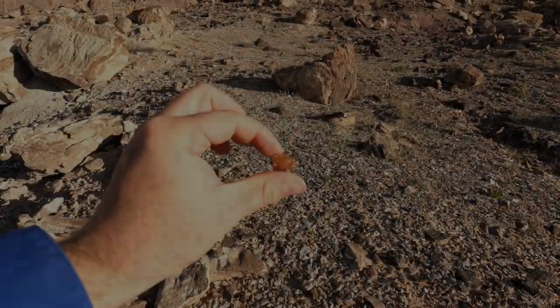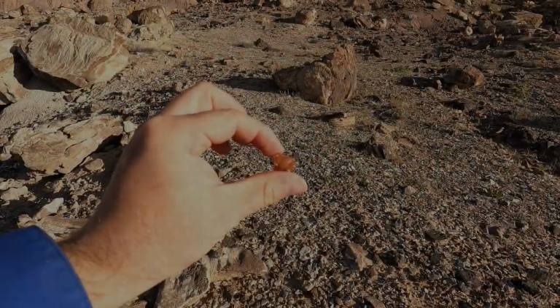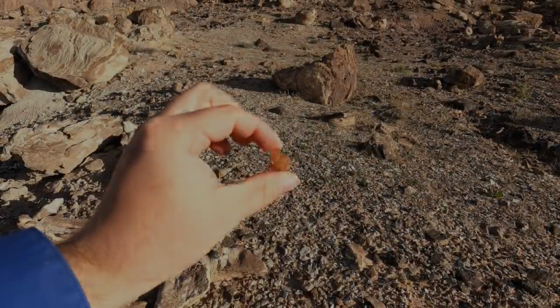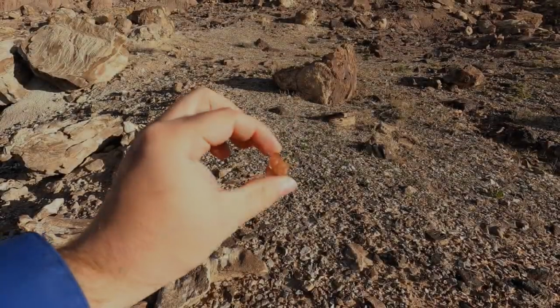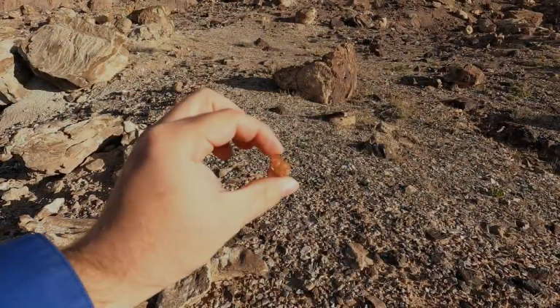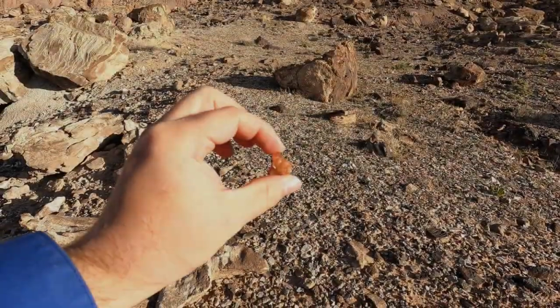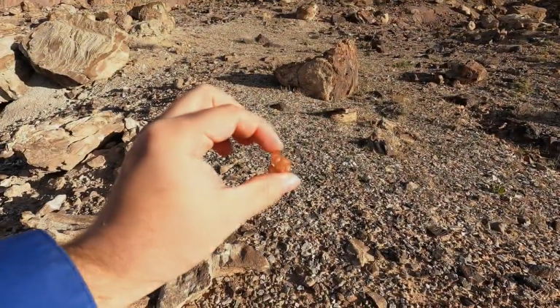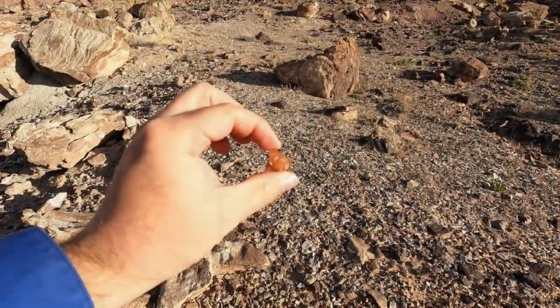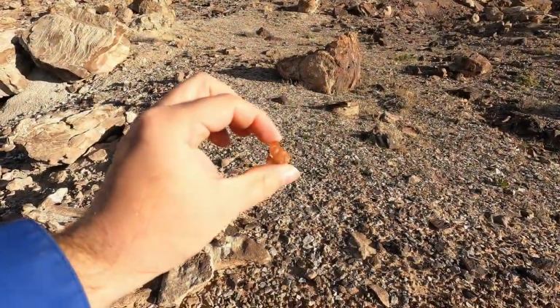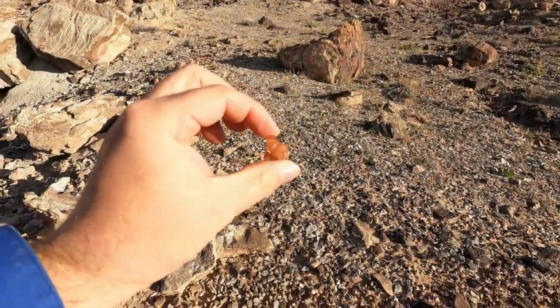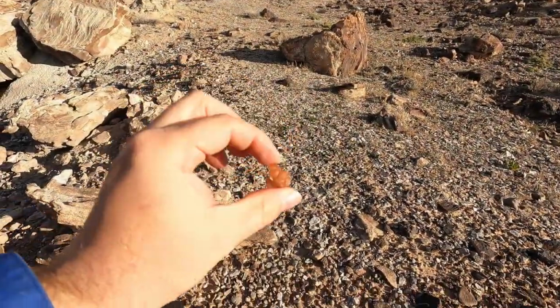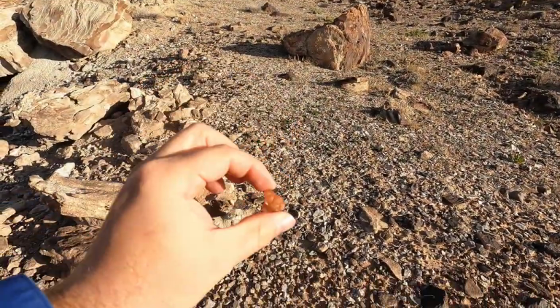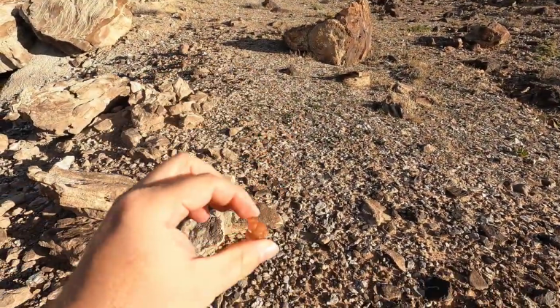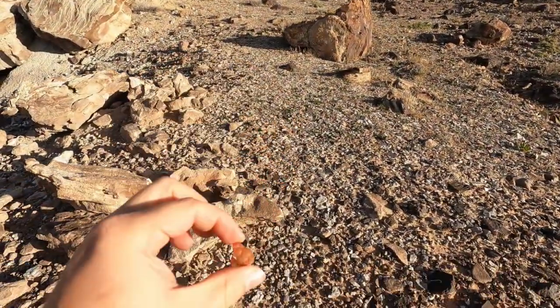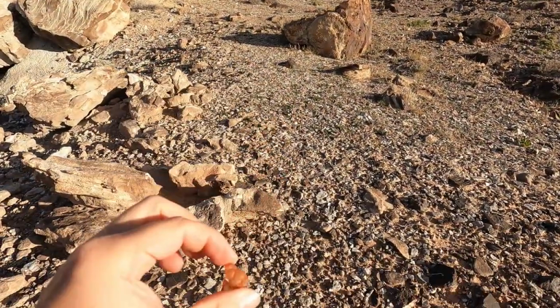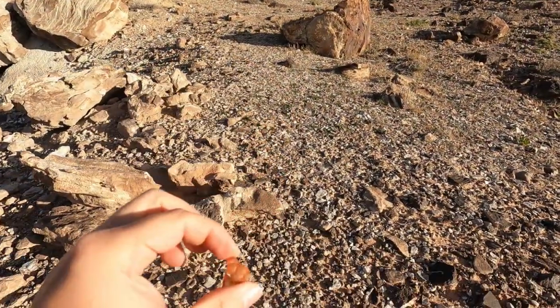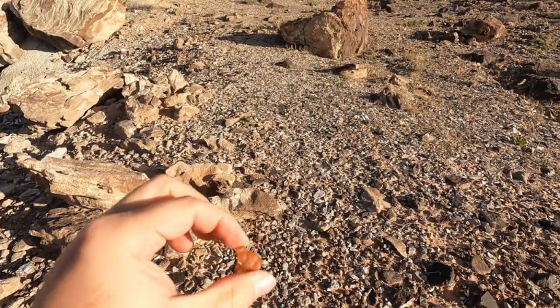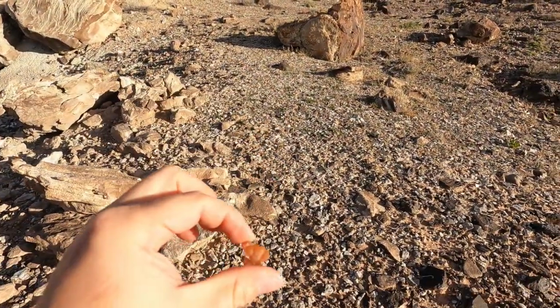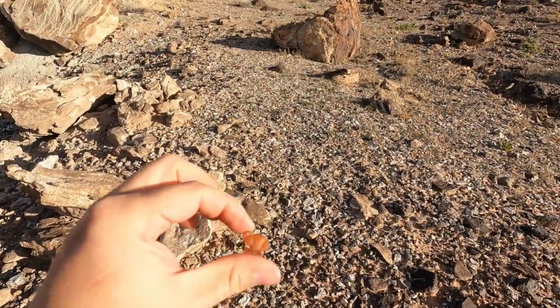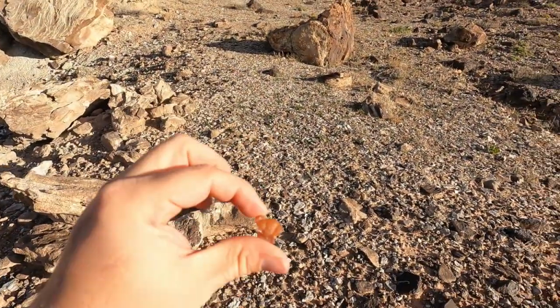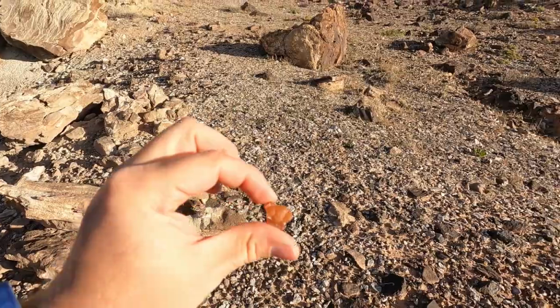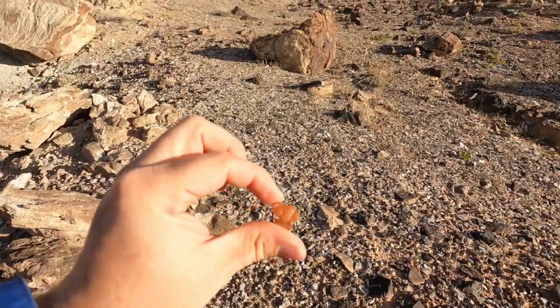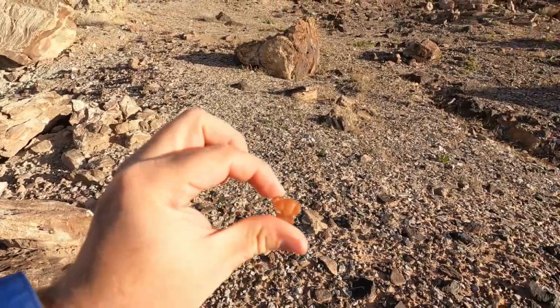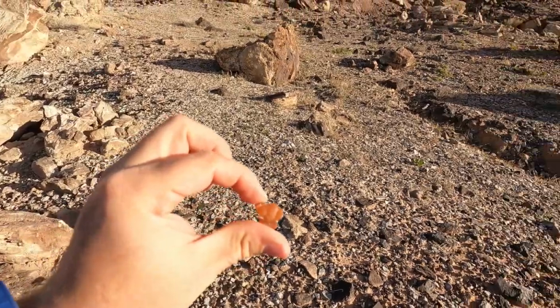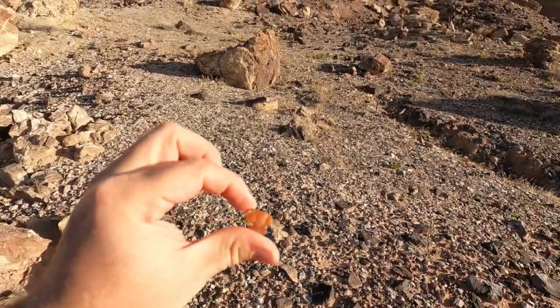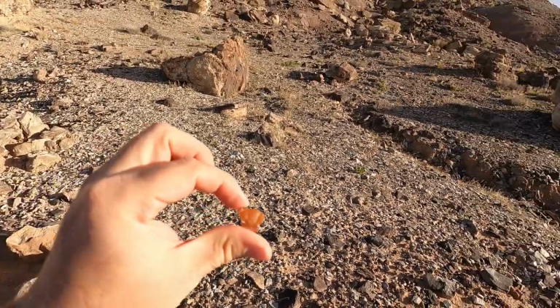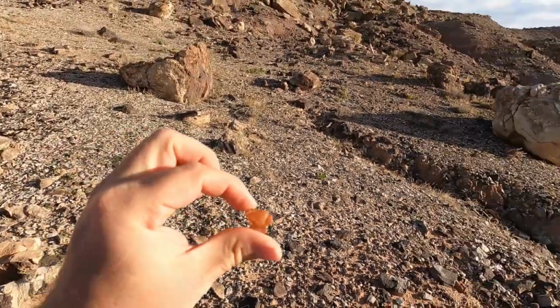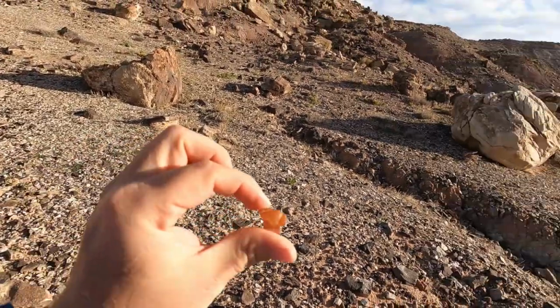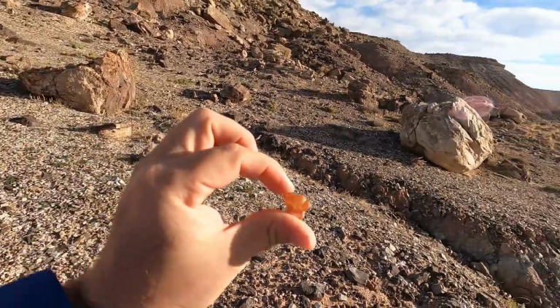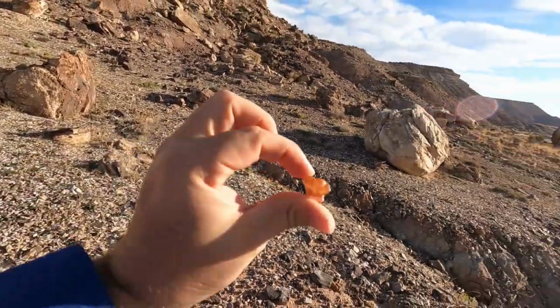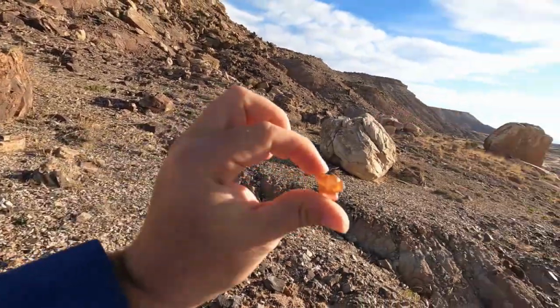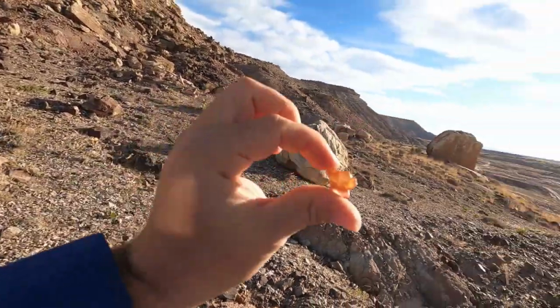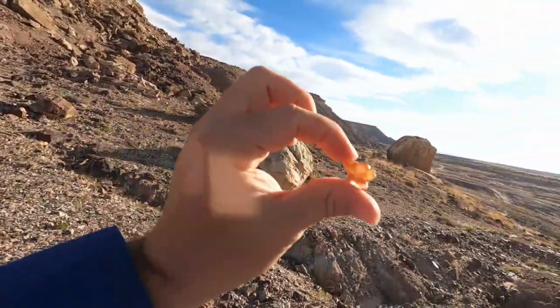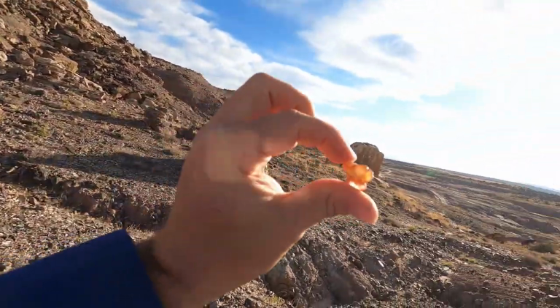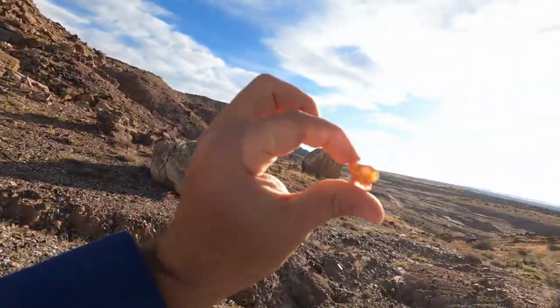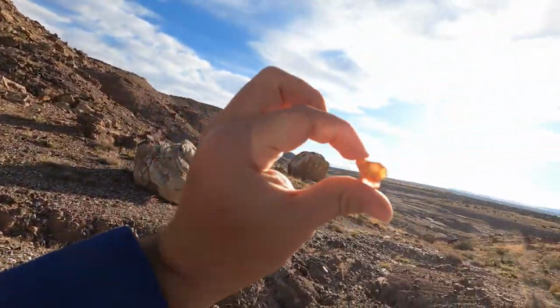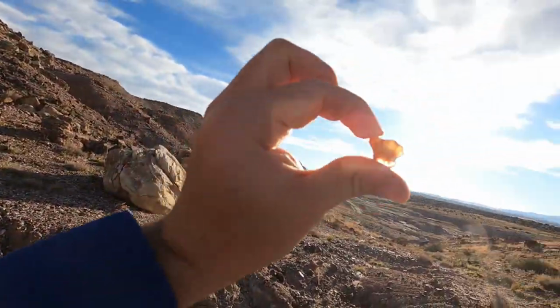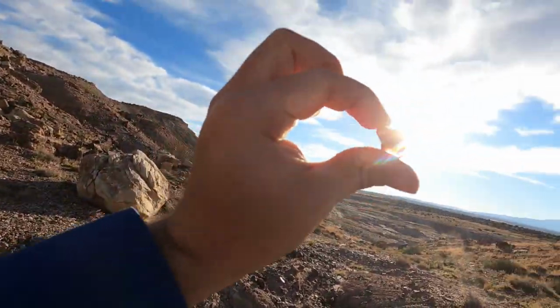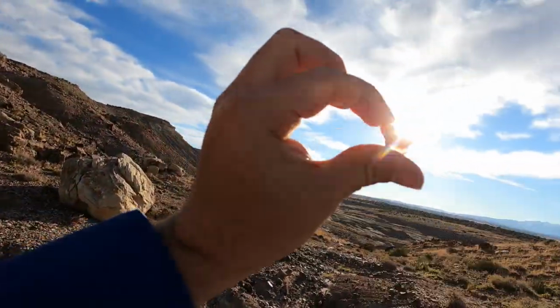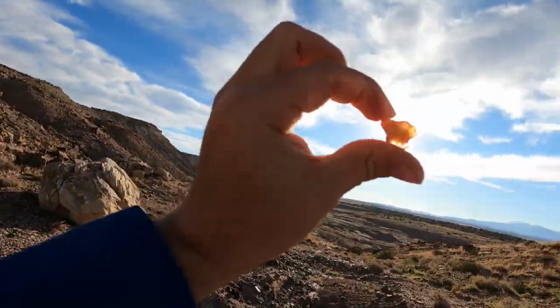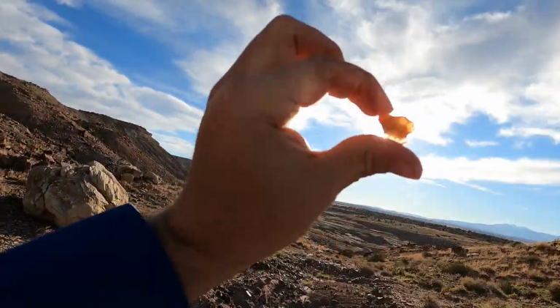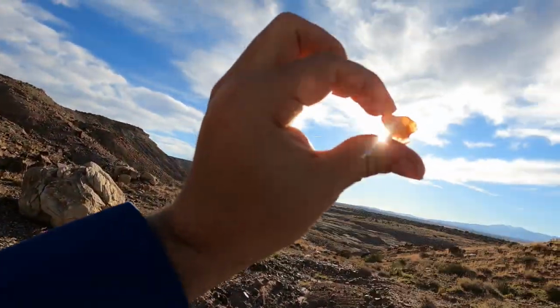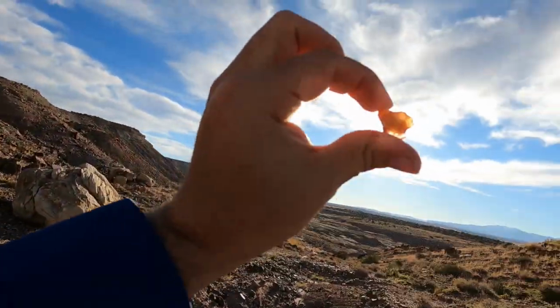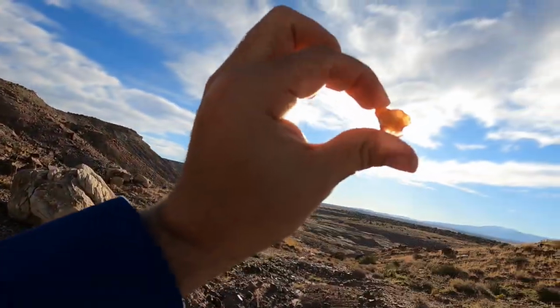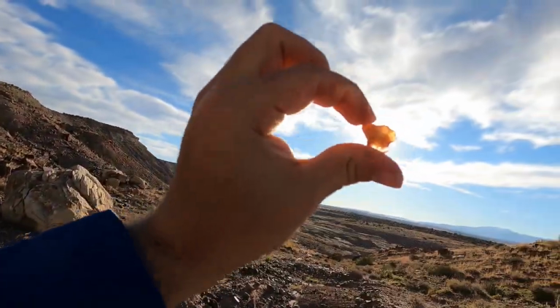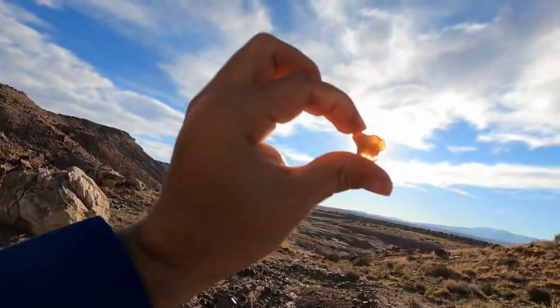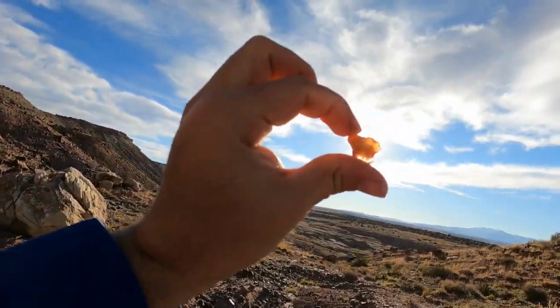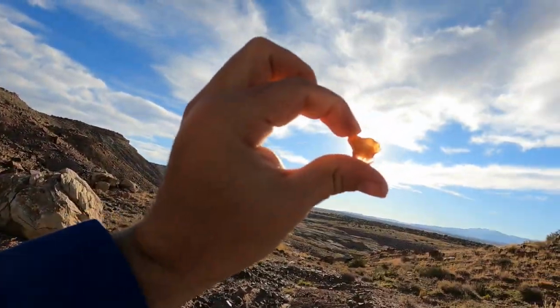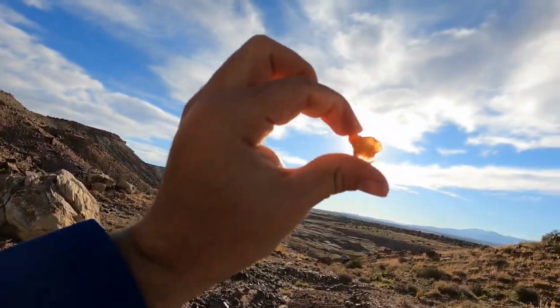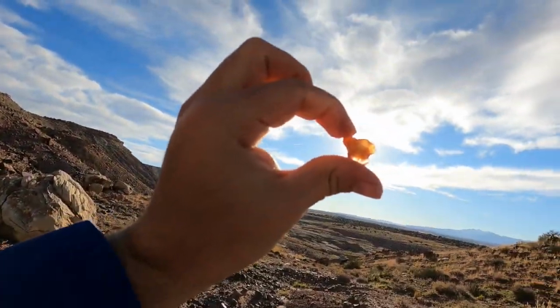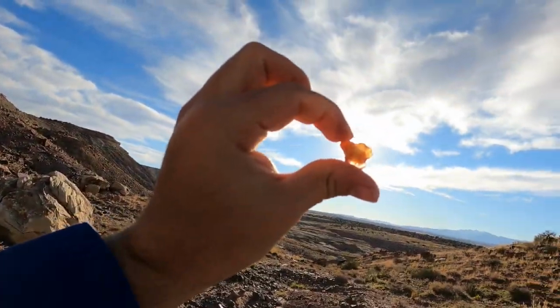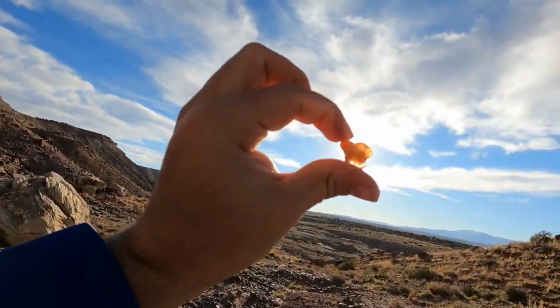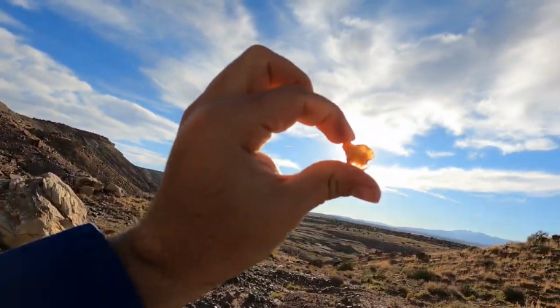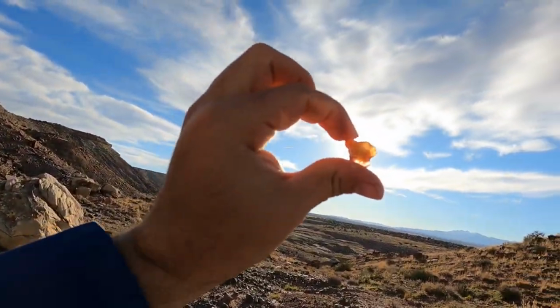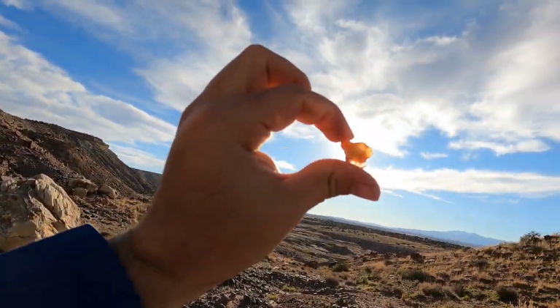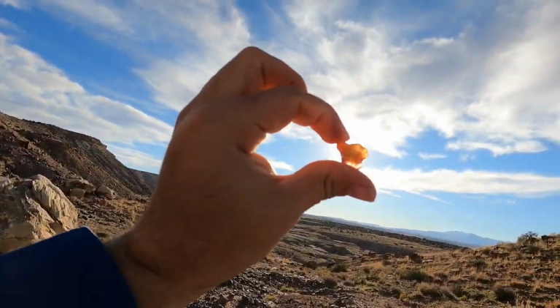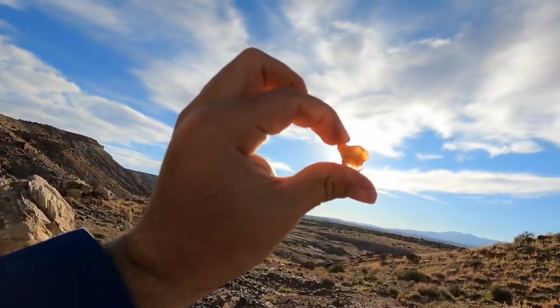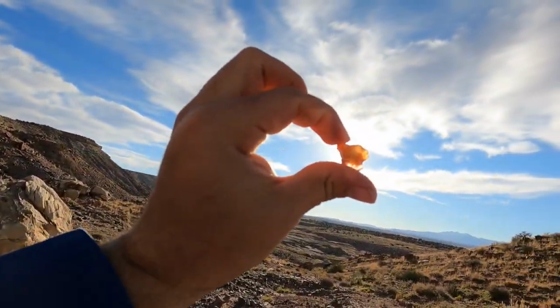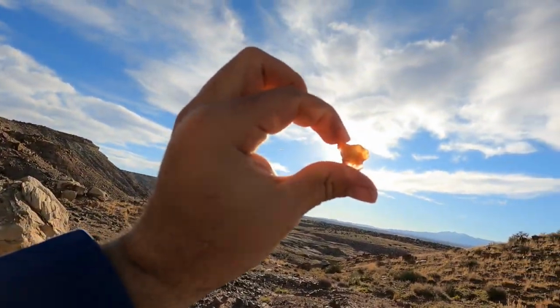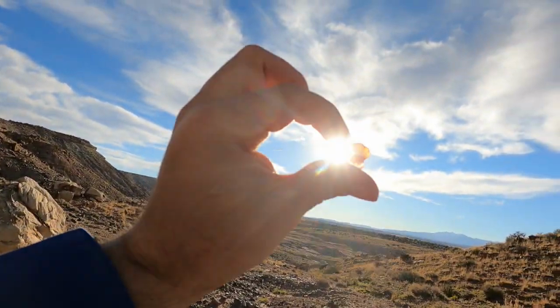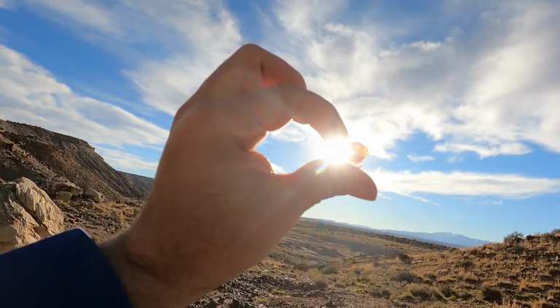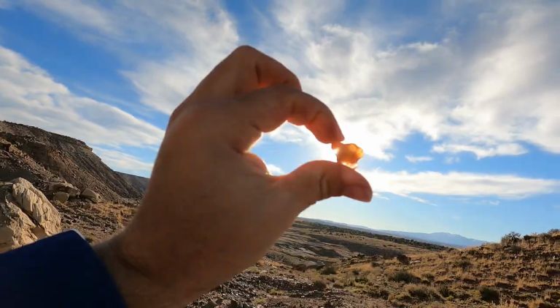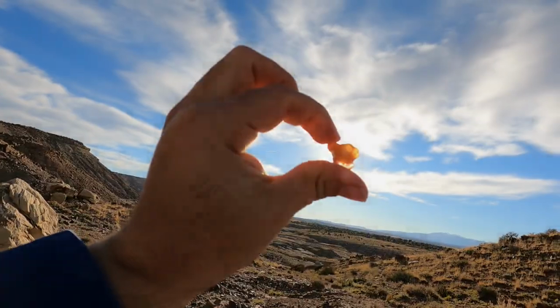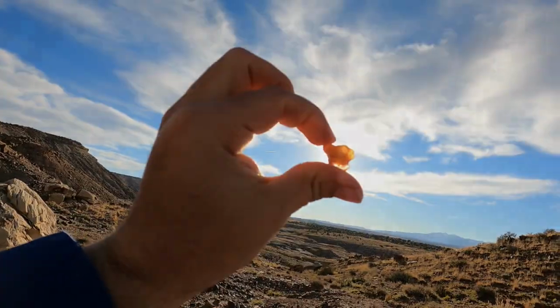You can really see the wood pattern right there. I just picked that up. It looks almost like a carnelian.